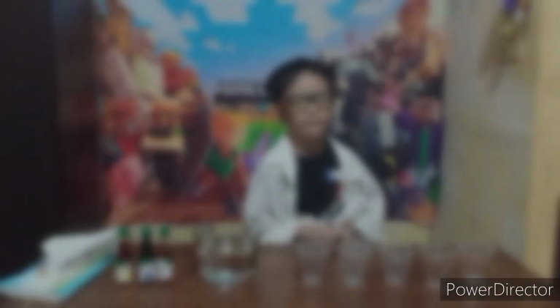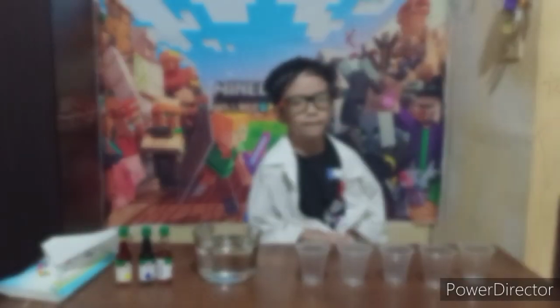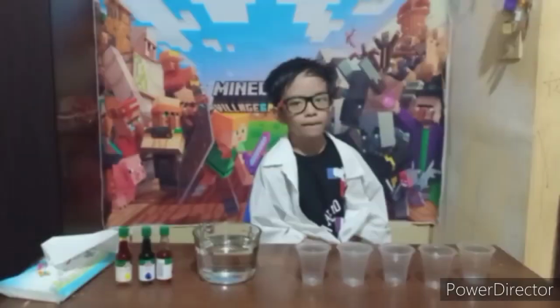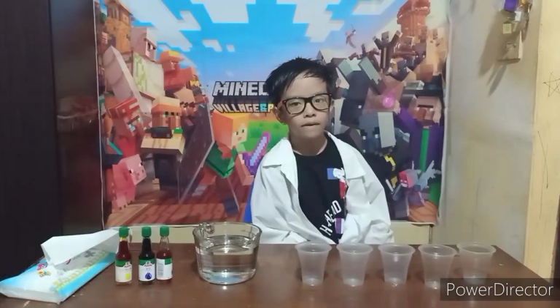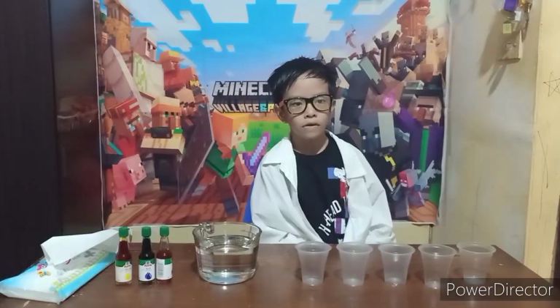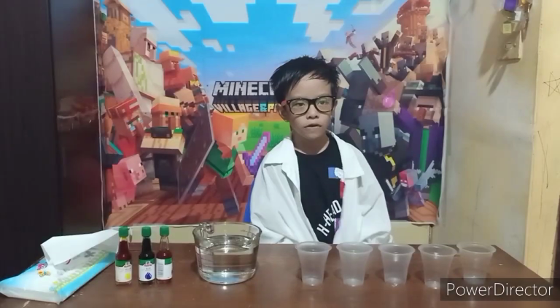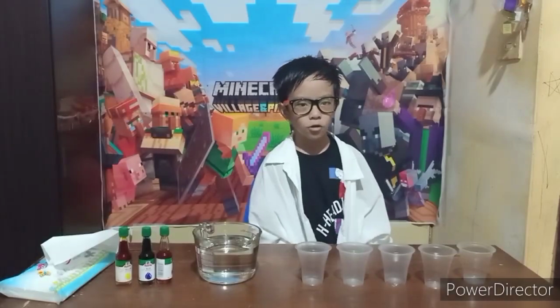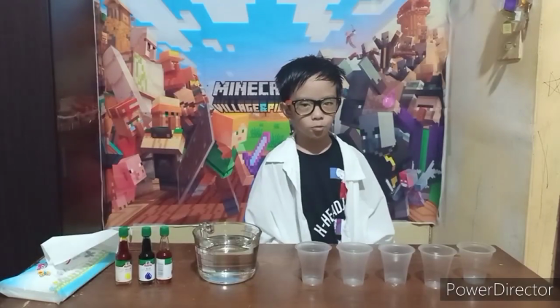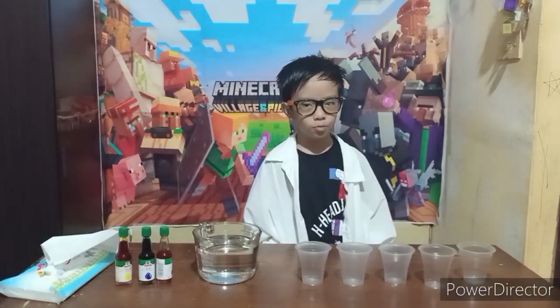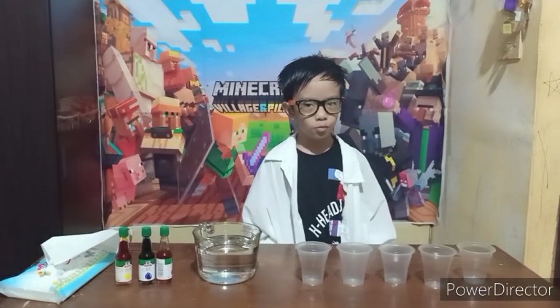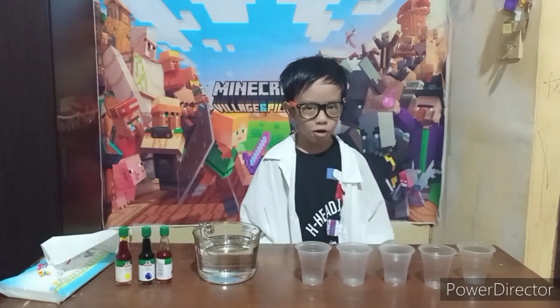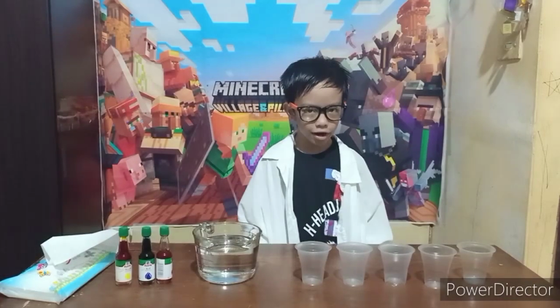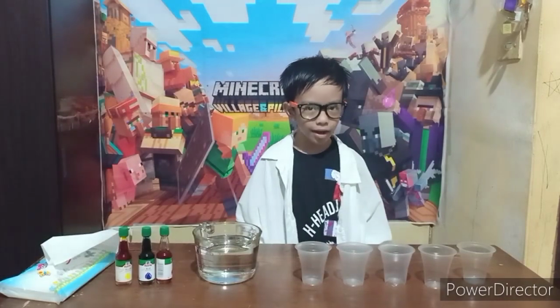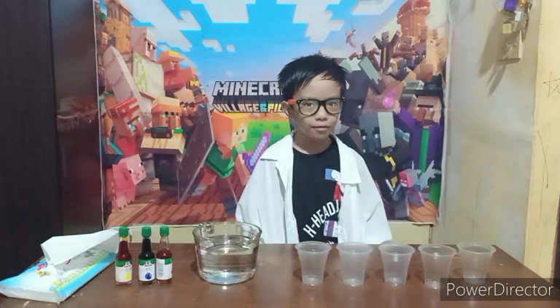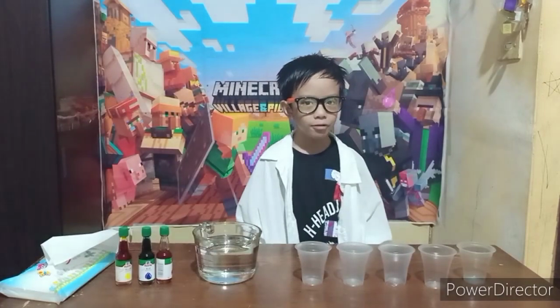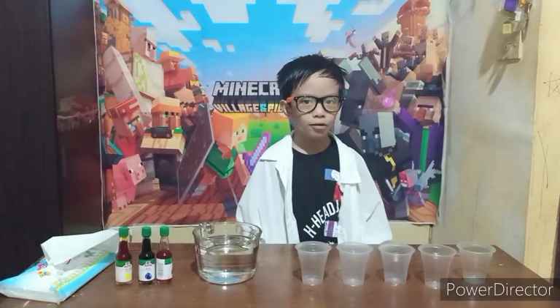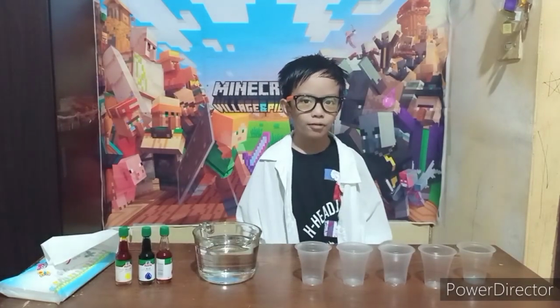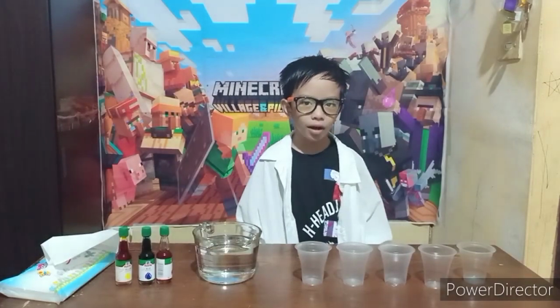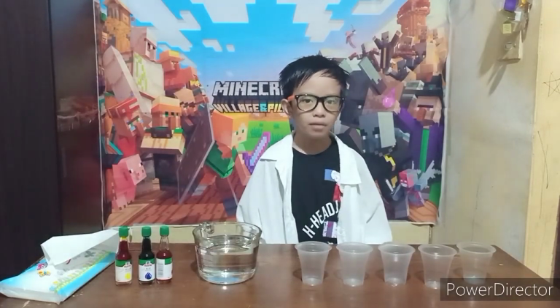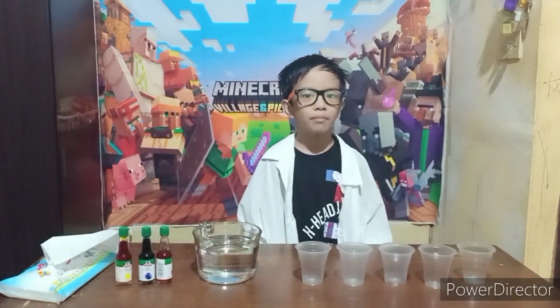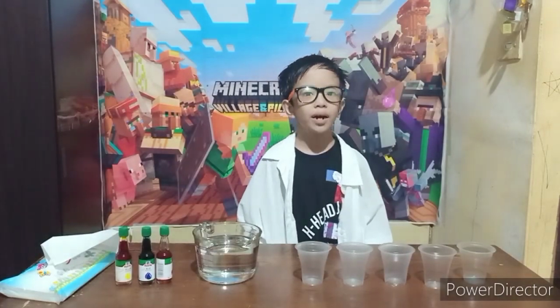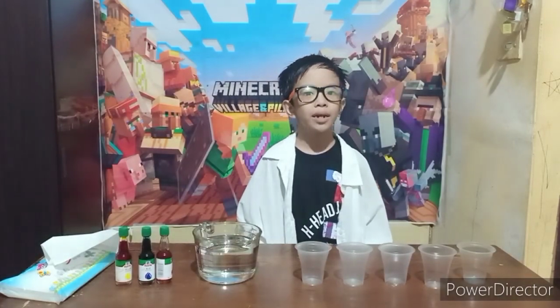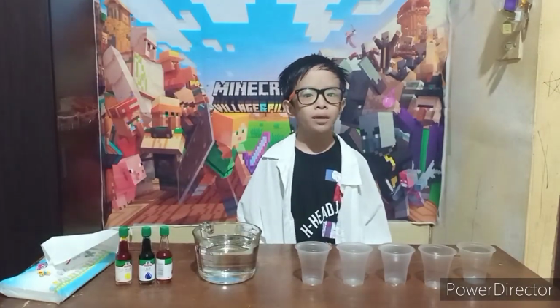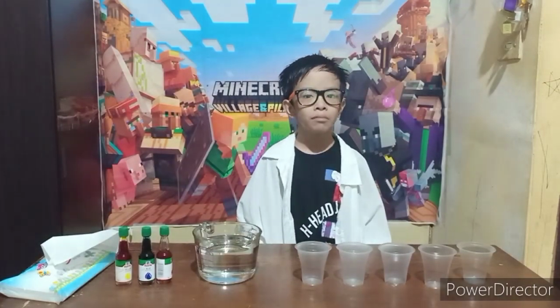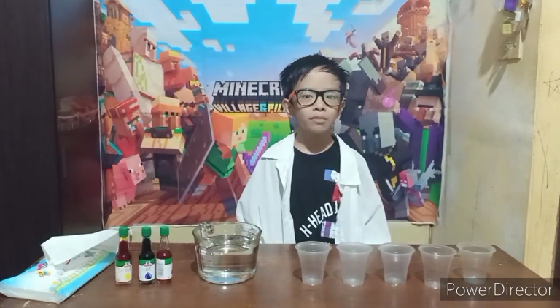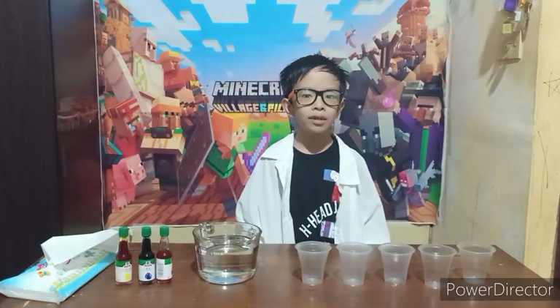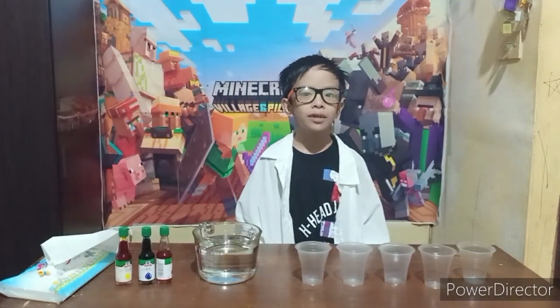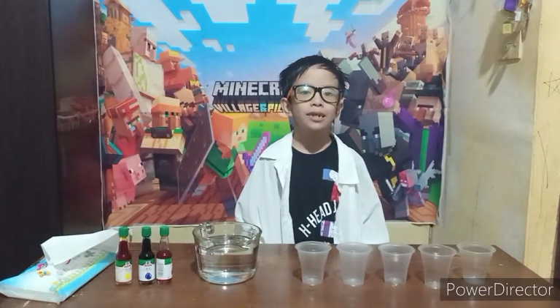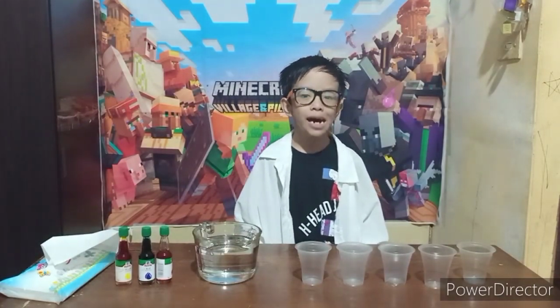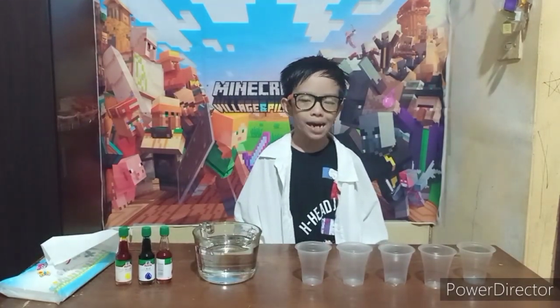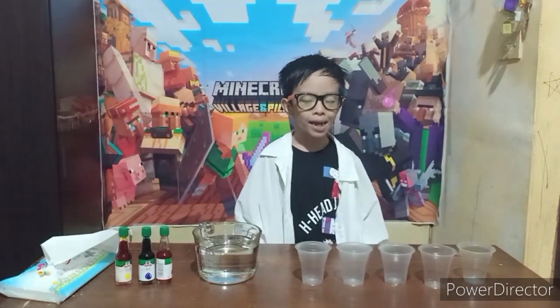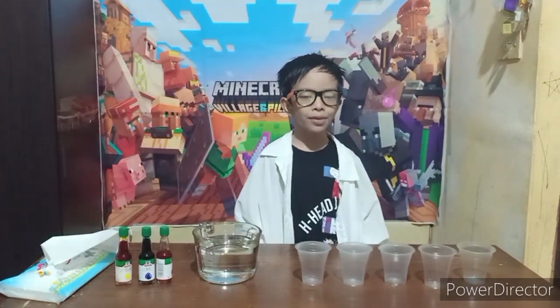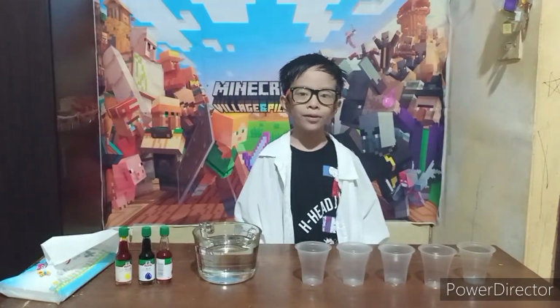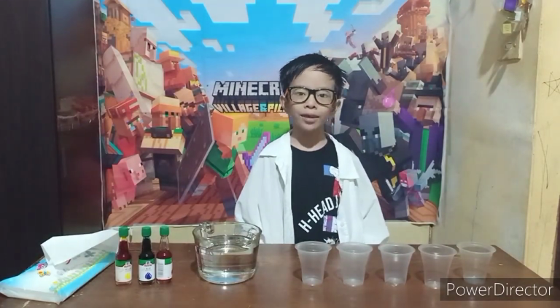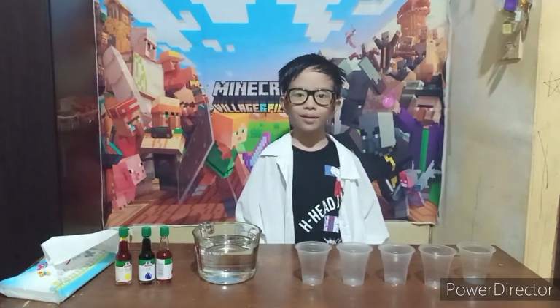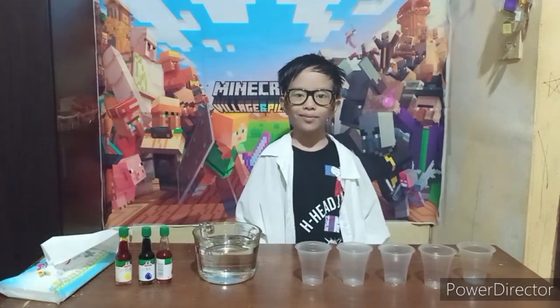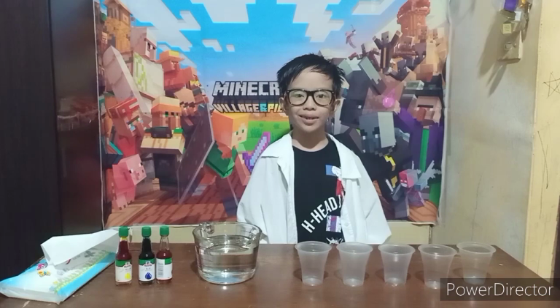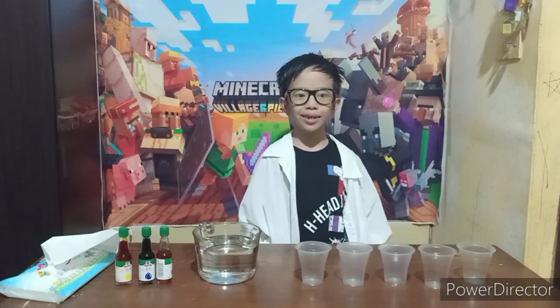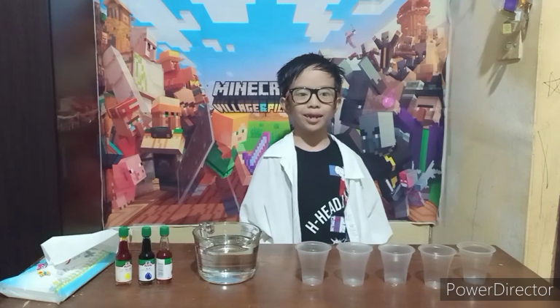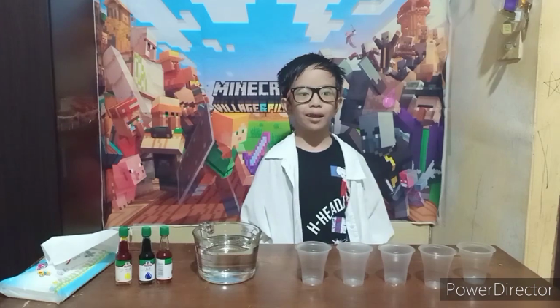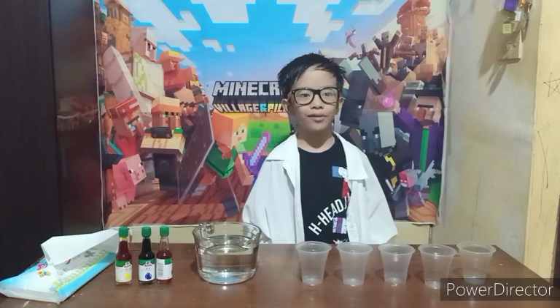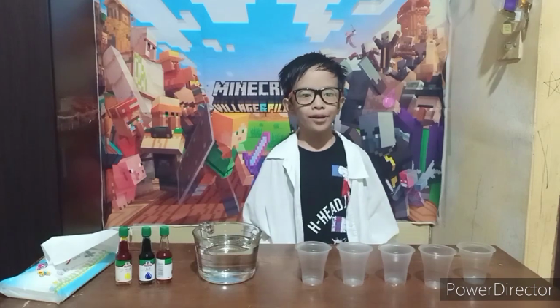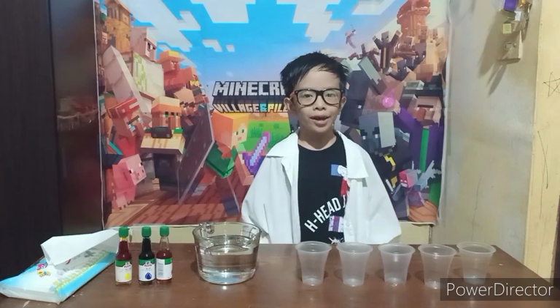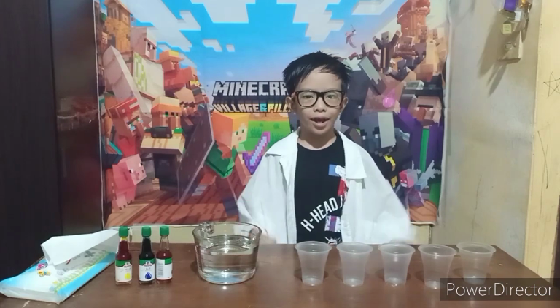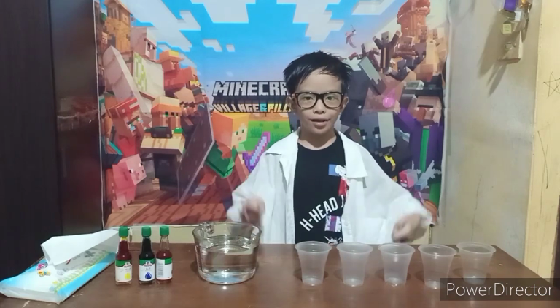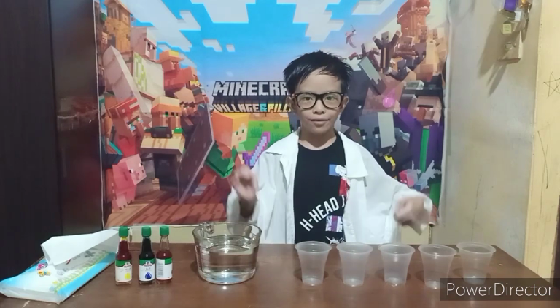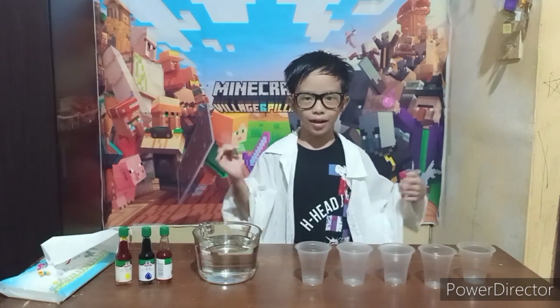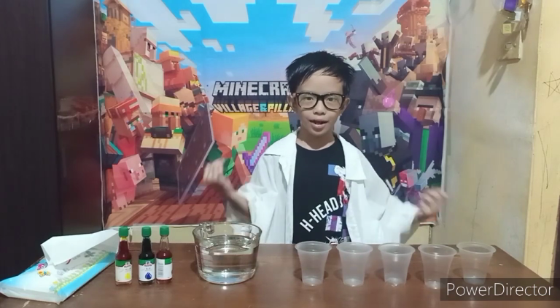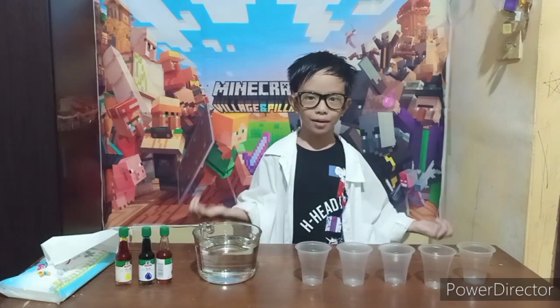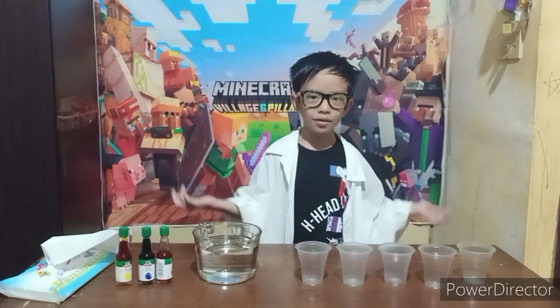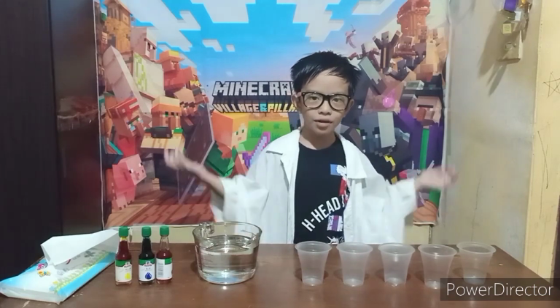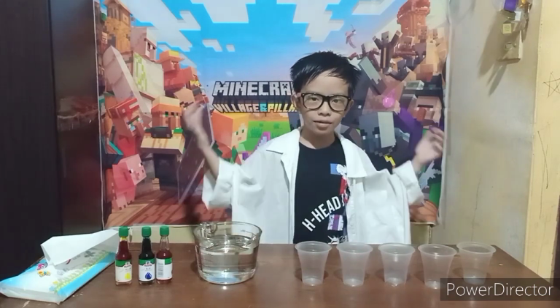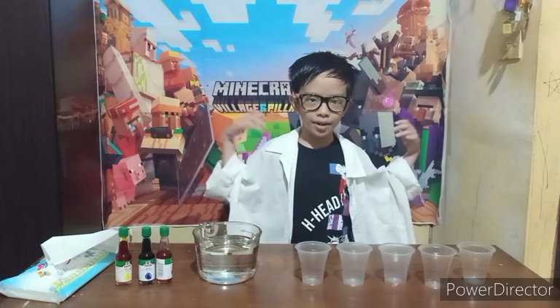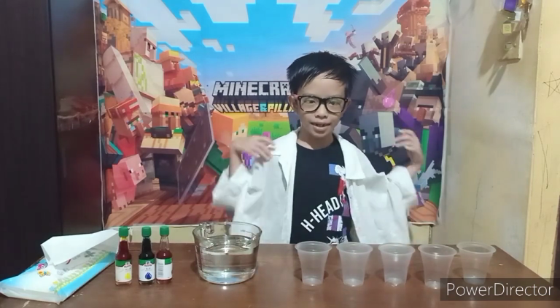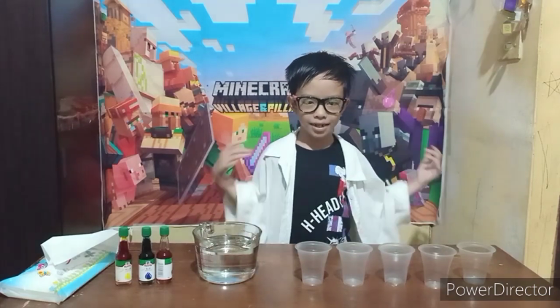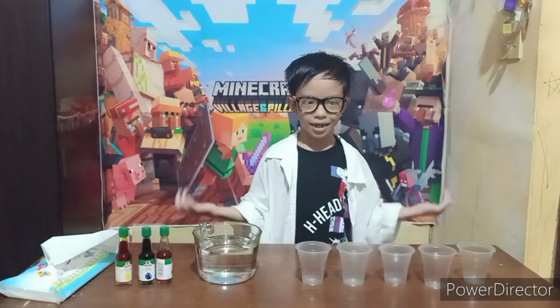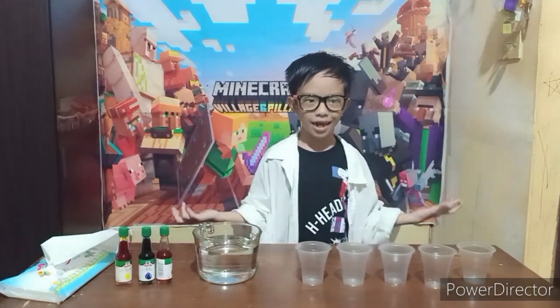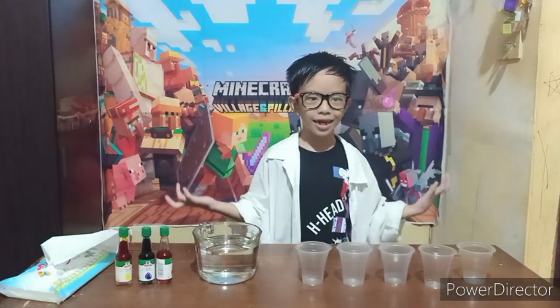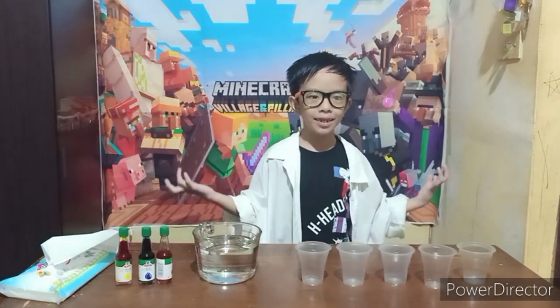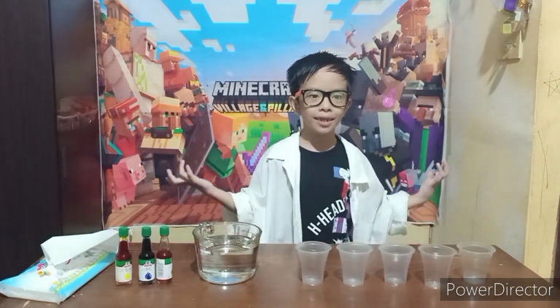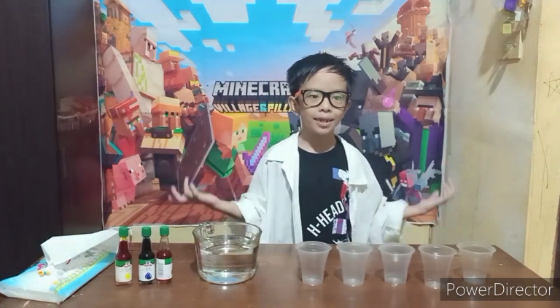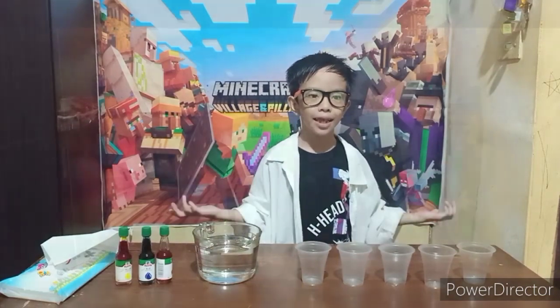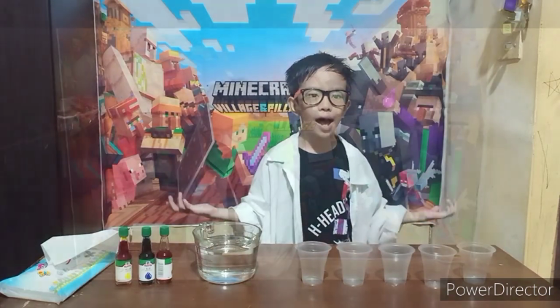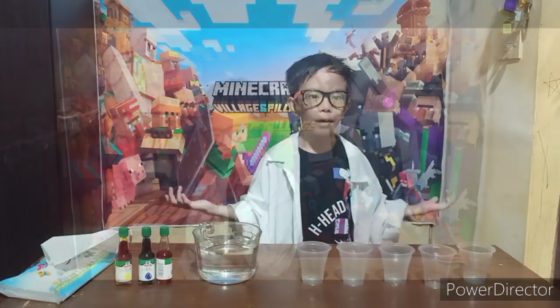Good morning everyone! My name is Zach Antony Basilio and welcome to my science lab.